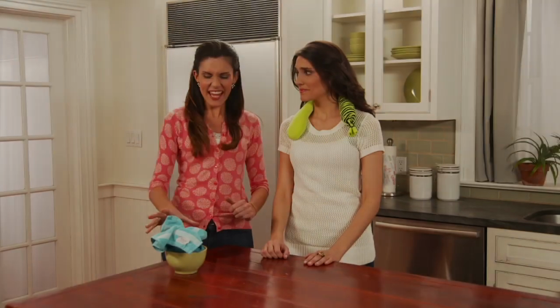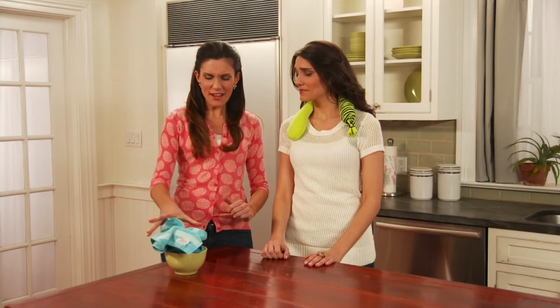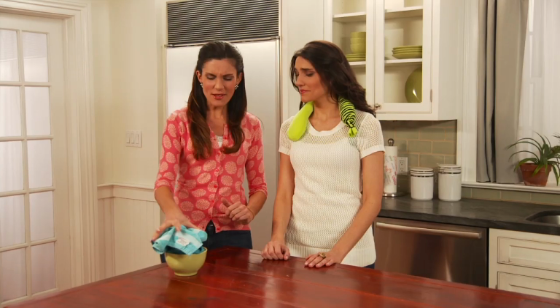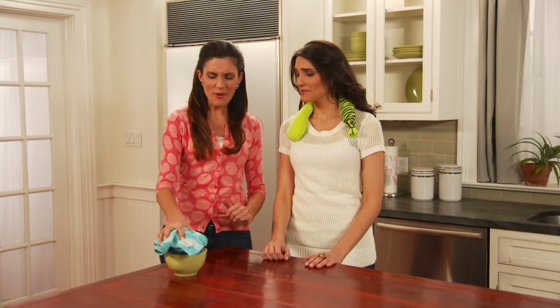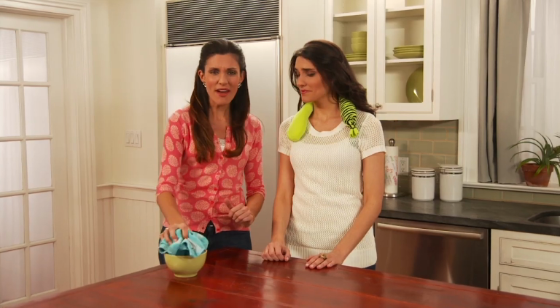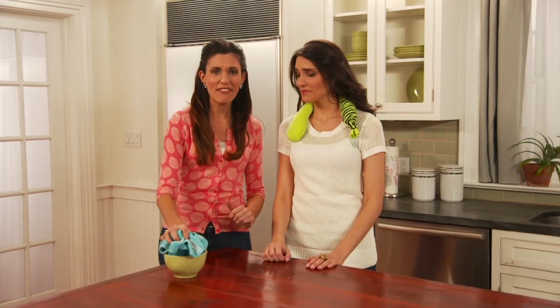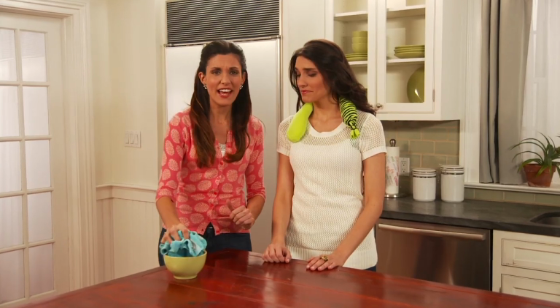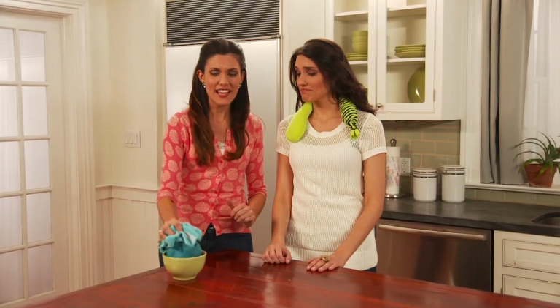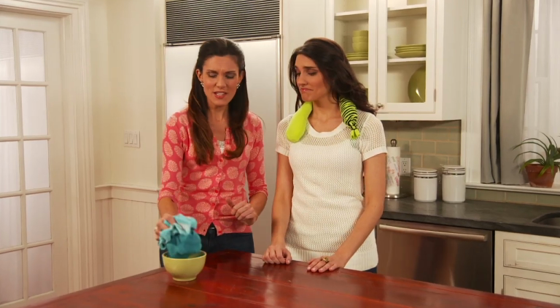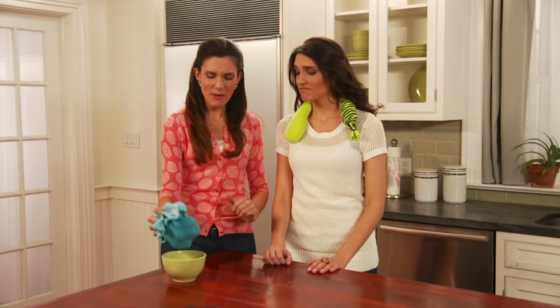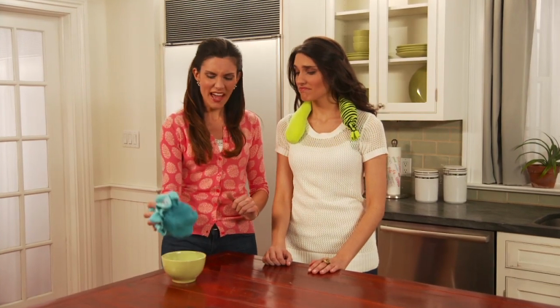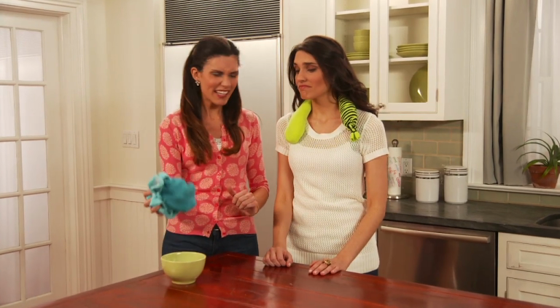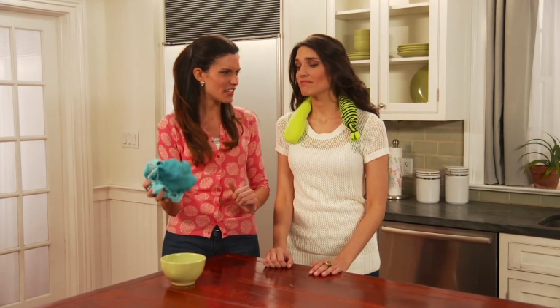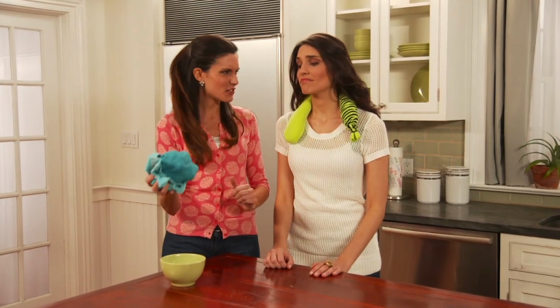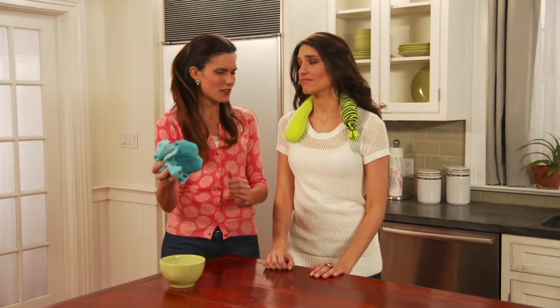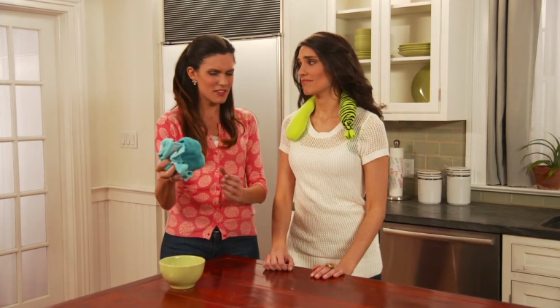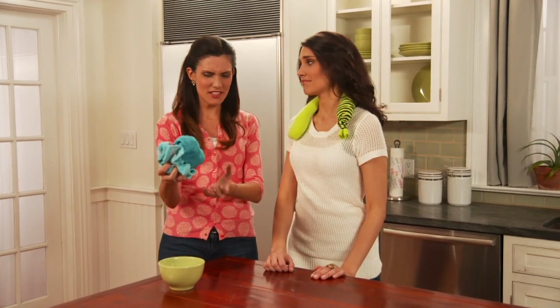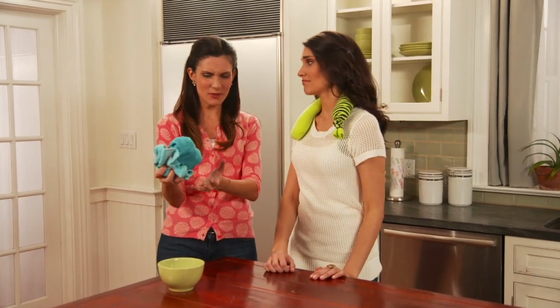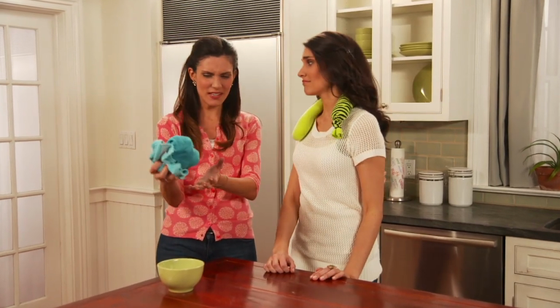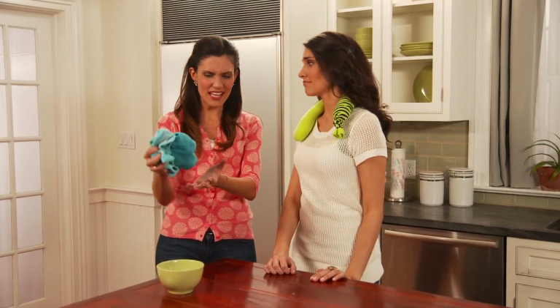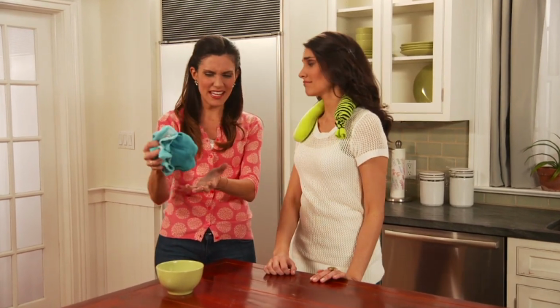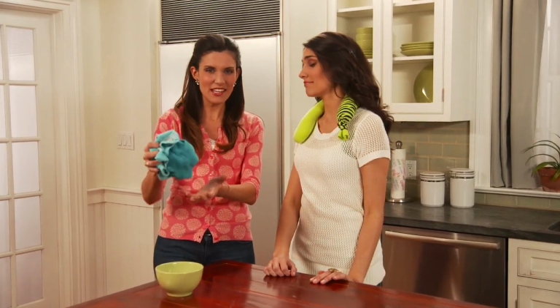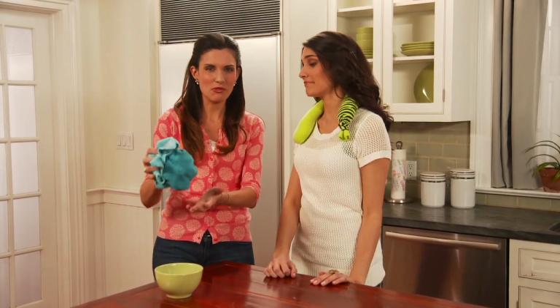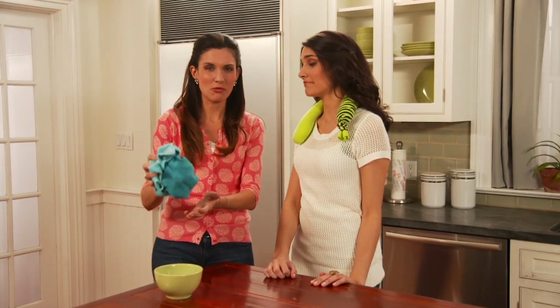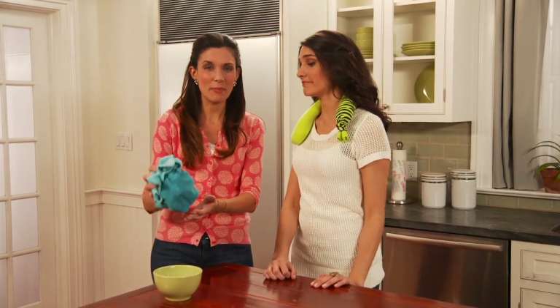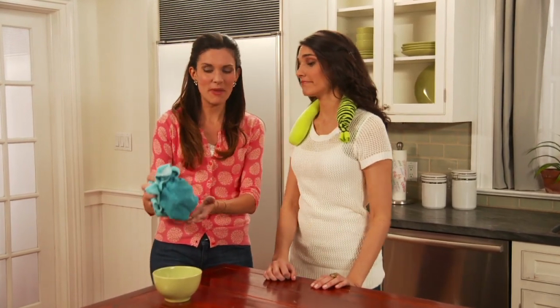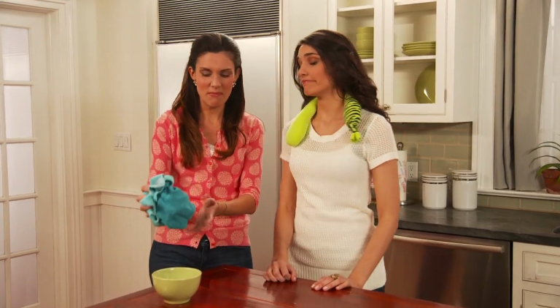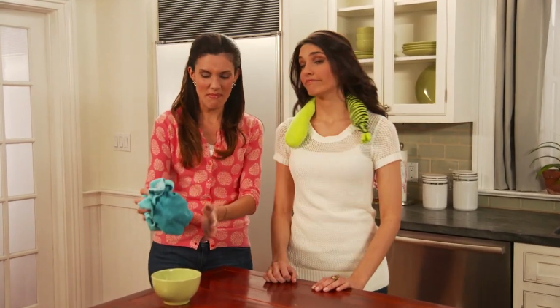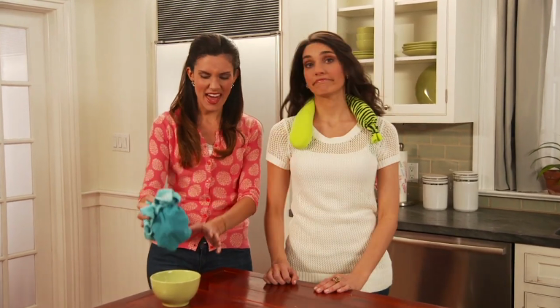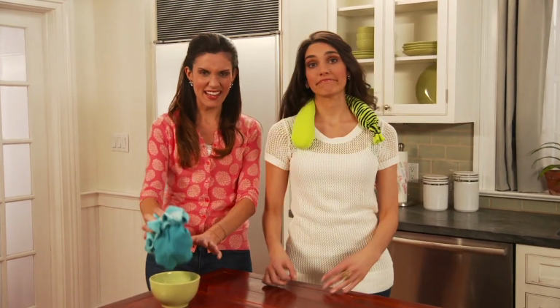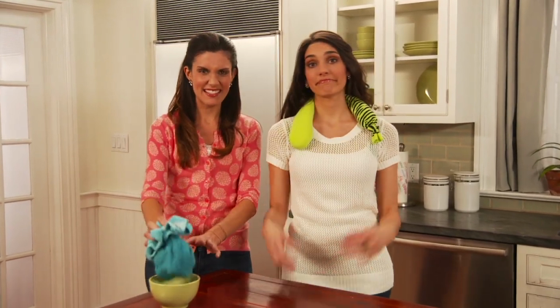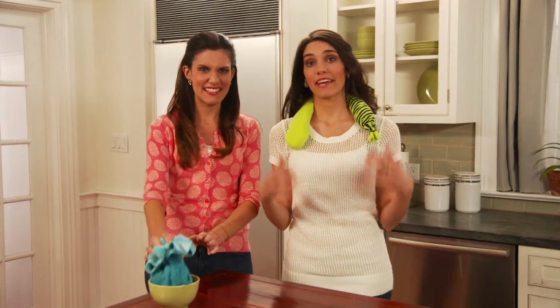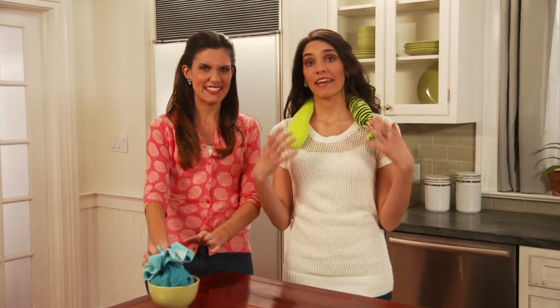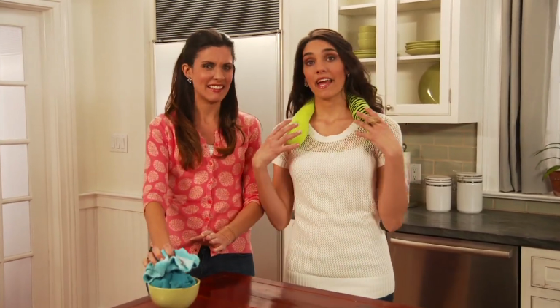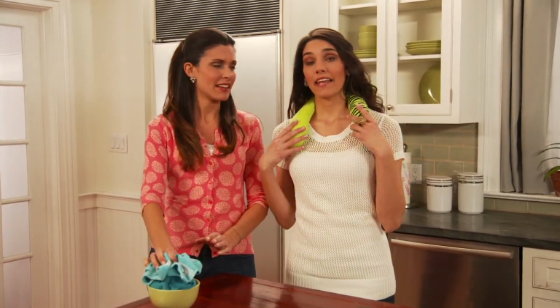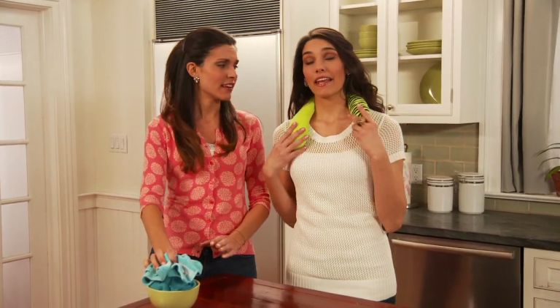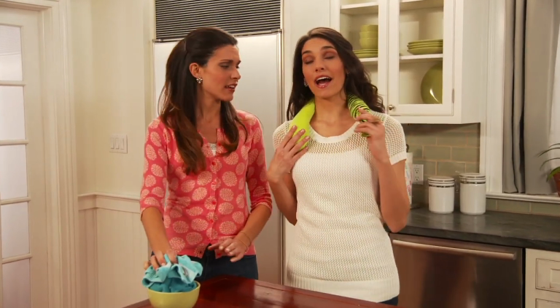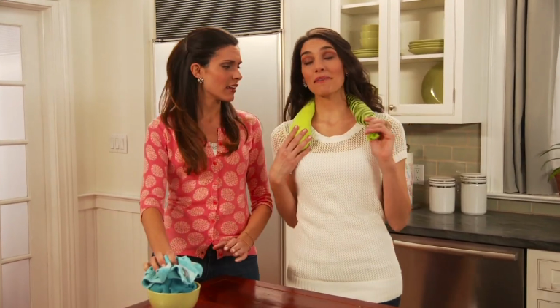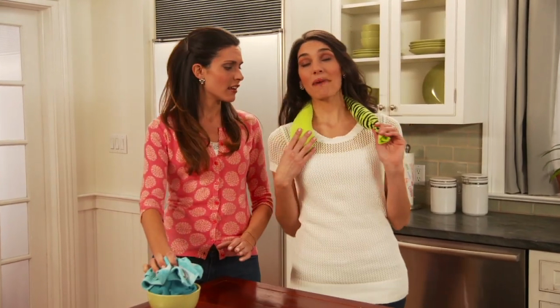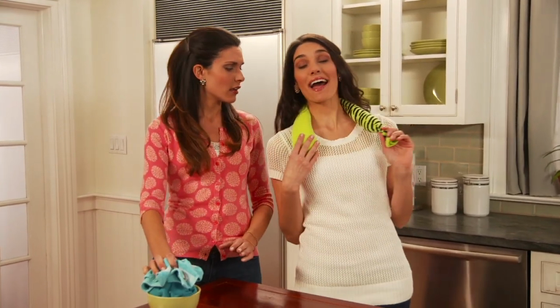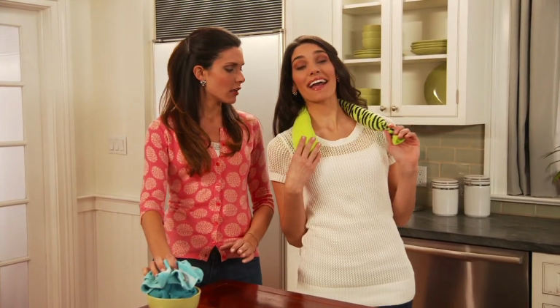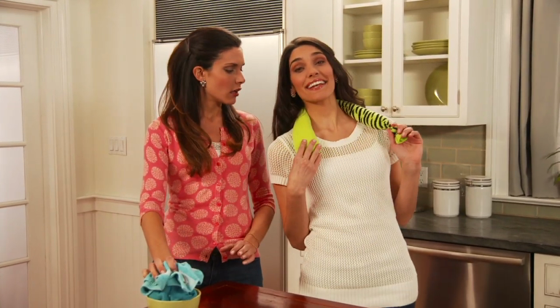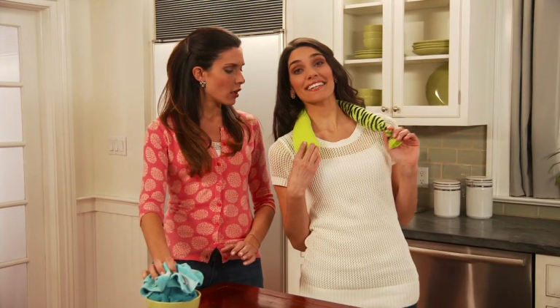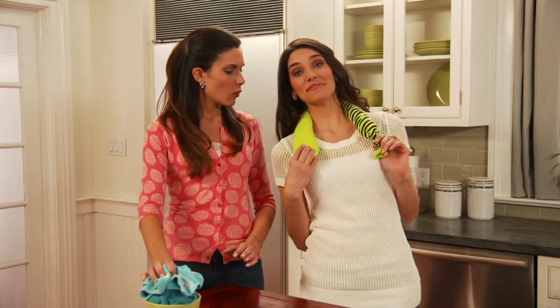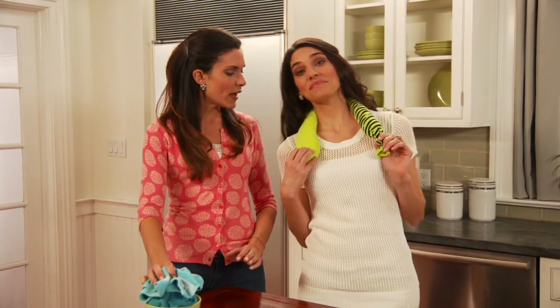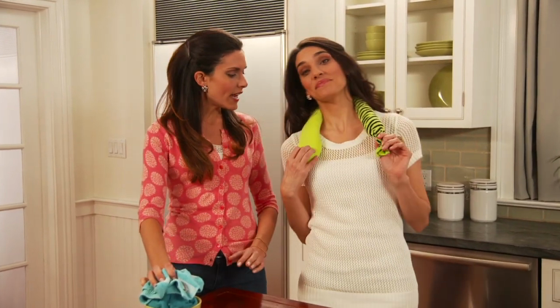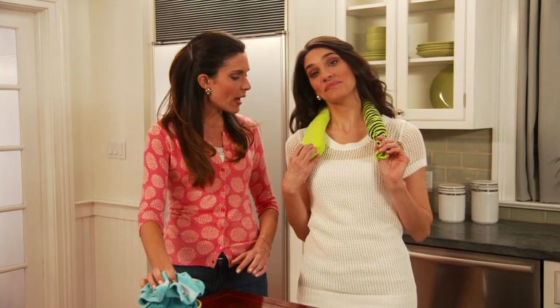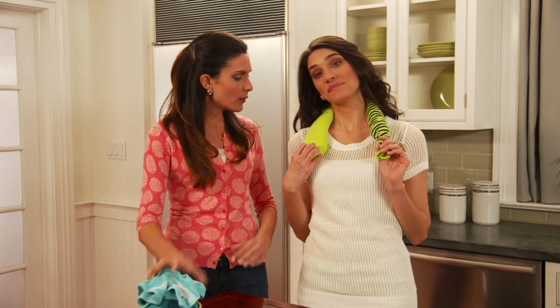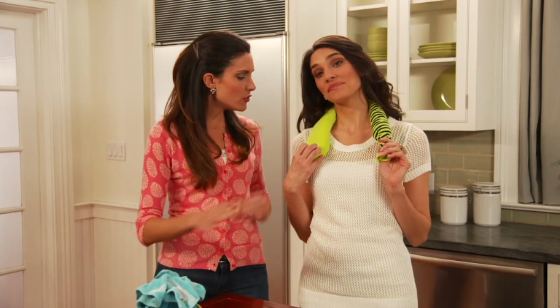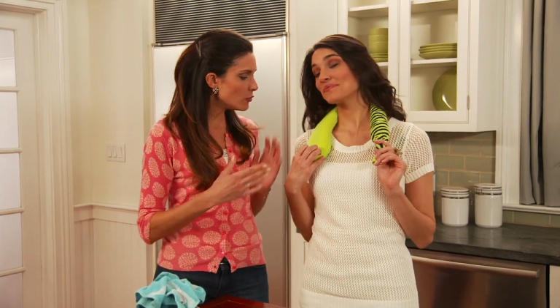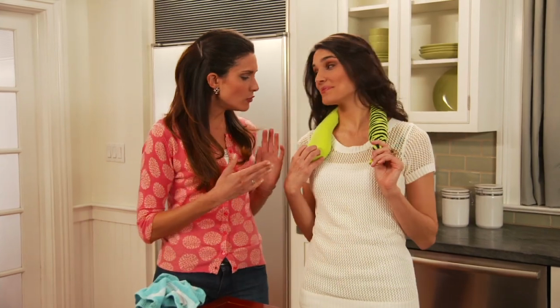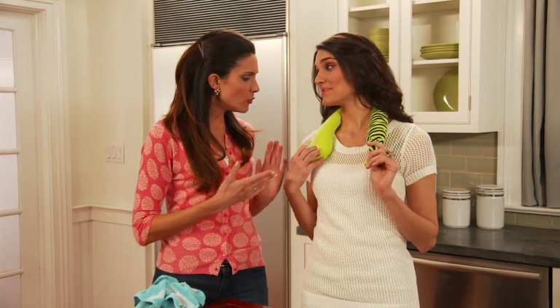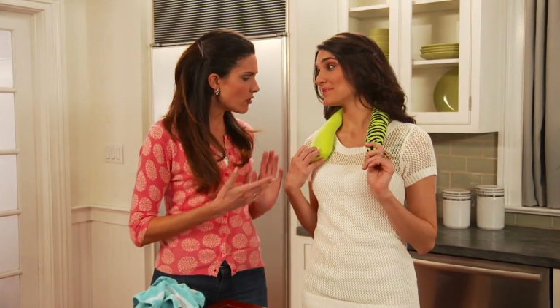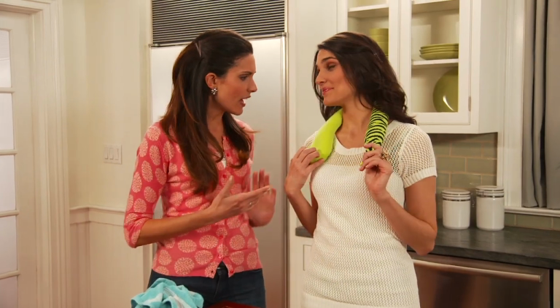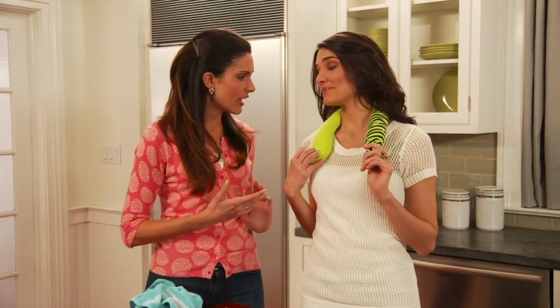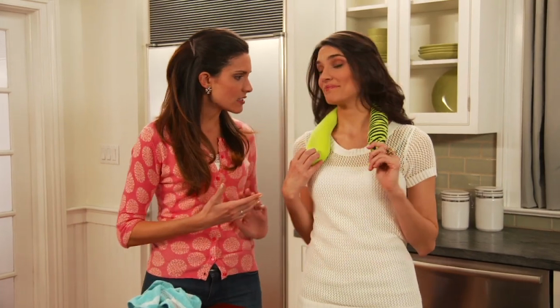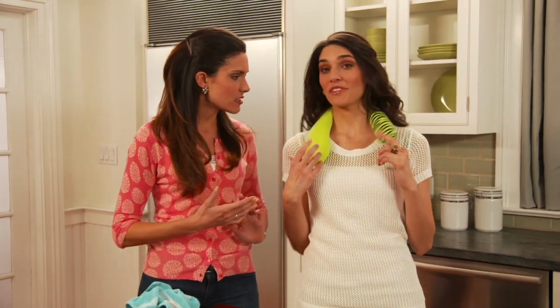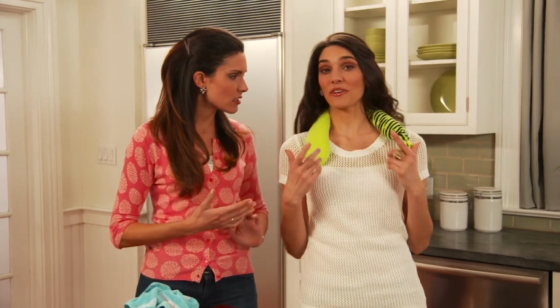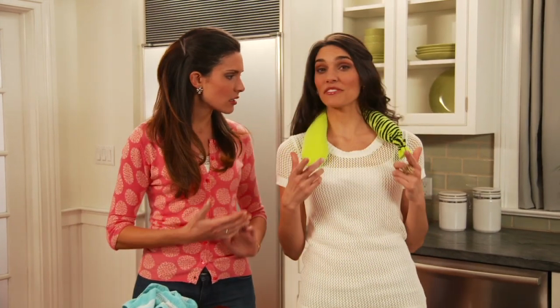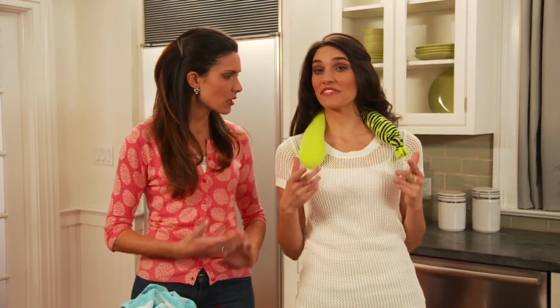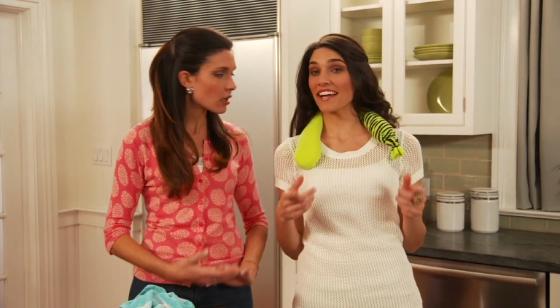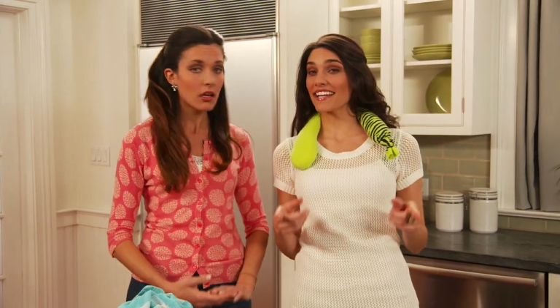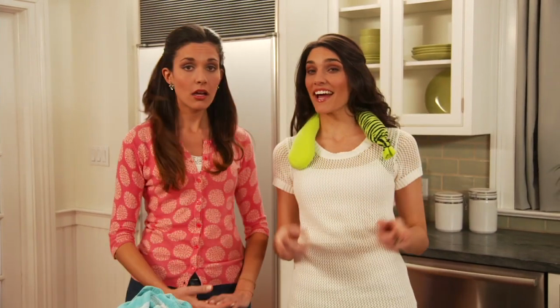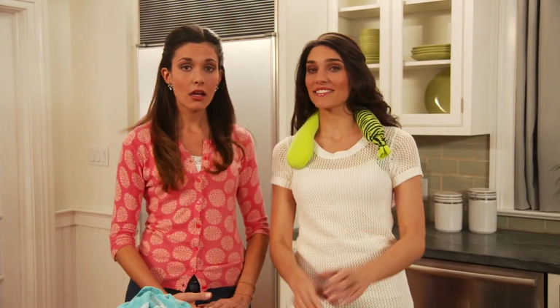I hate when you have an ice pack and it turns into an icky, drippy mess. Not mine! Wait, how did you do that? You'll find out.